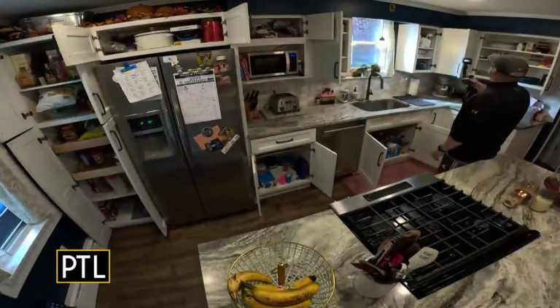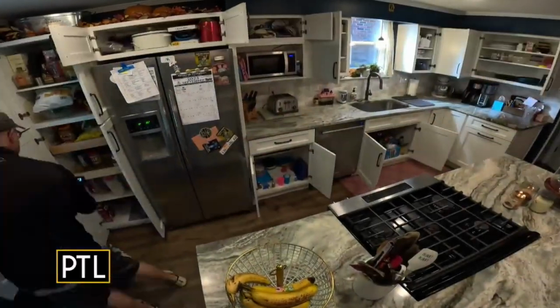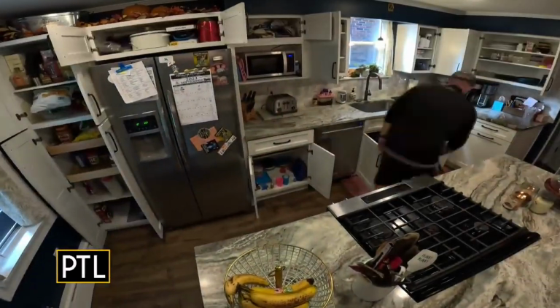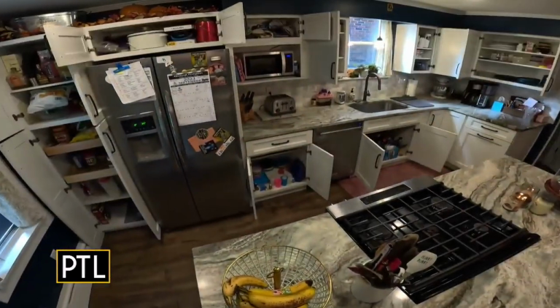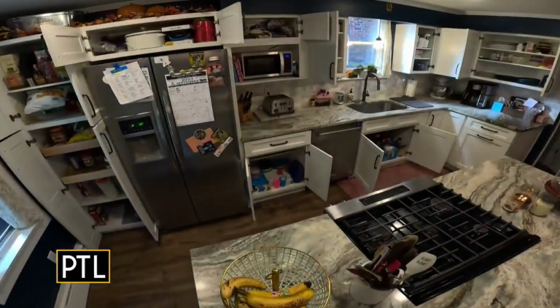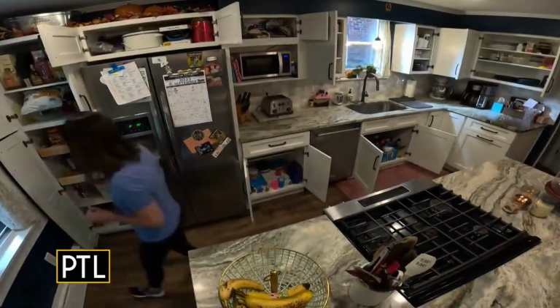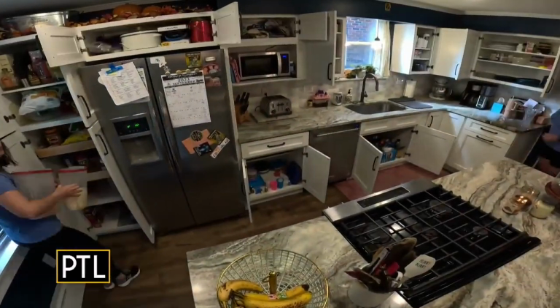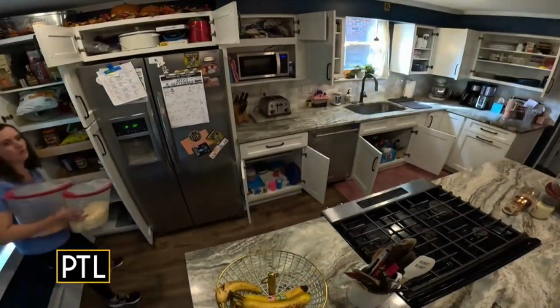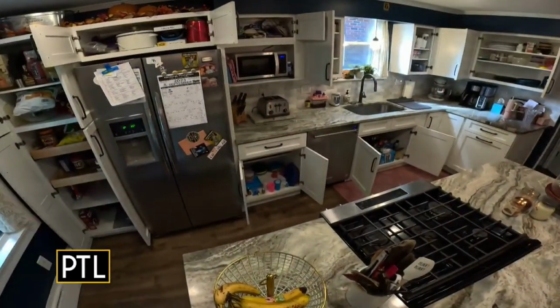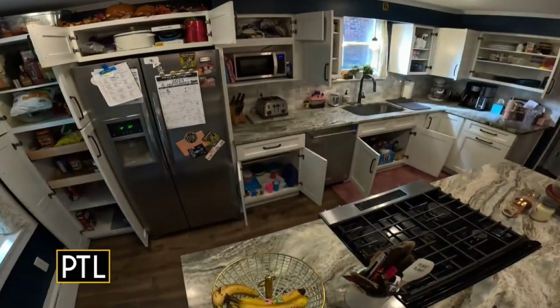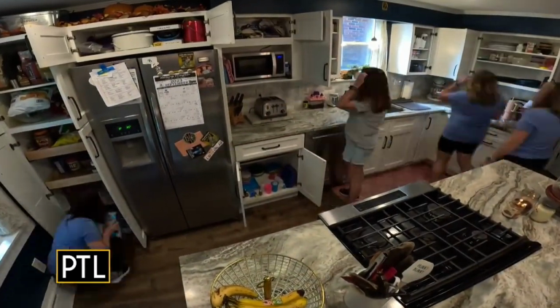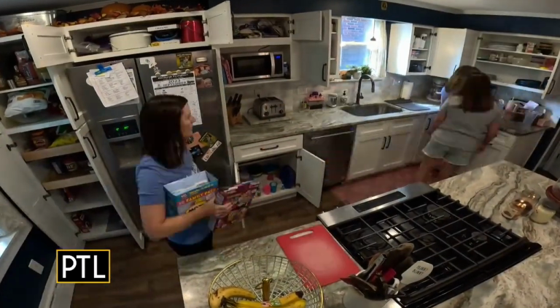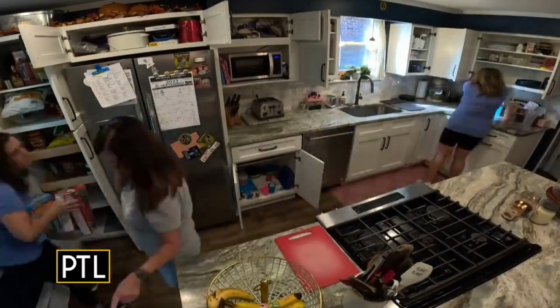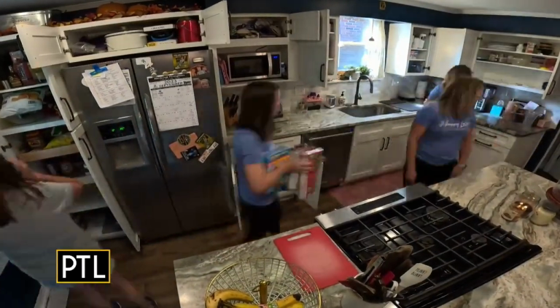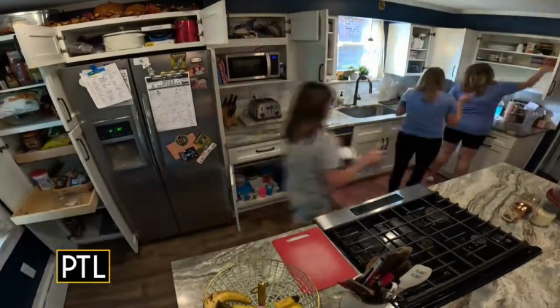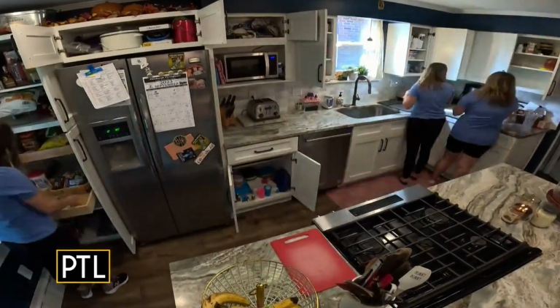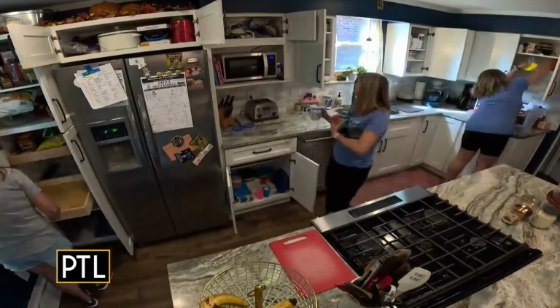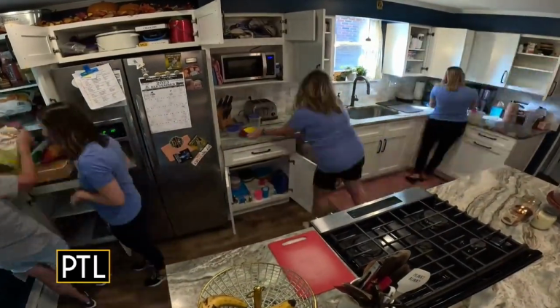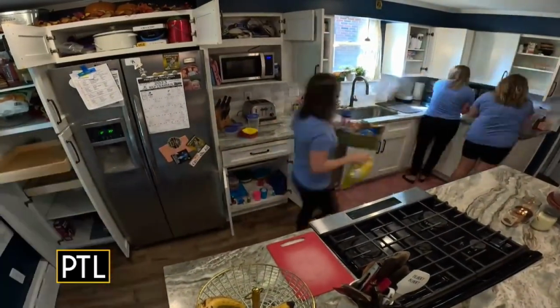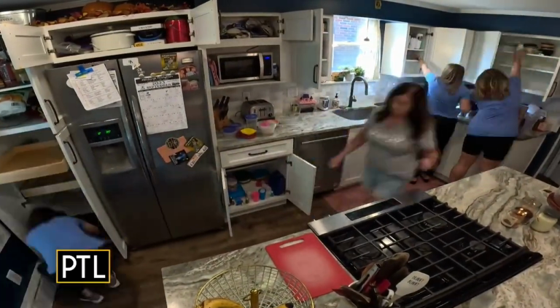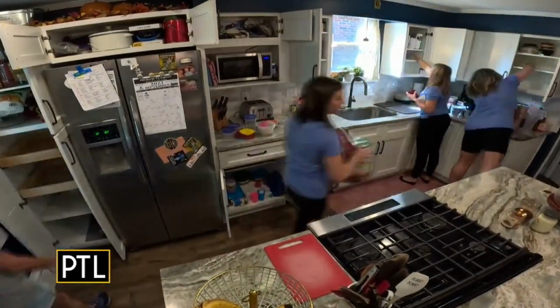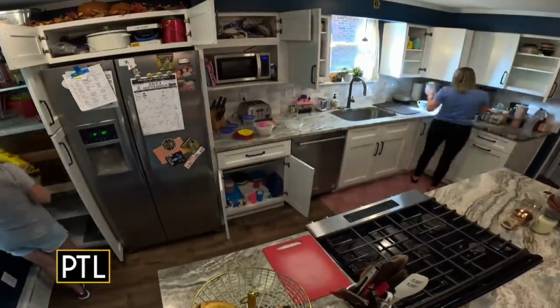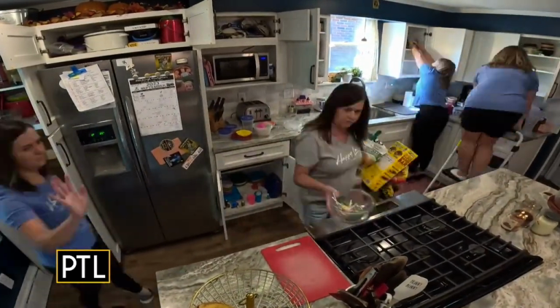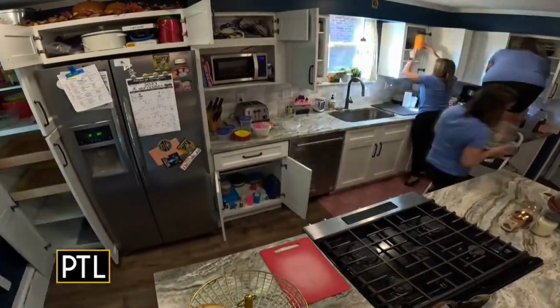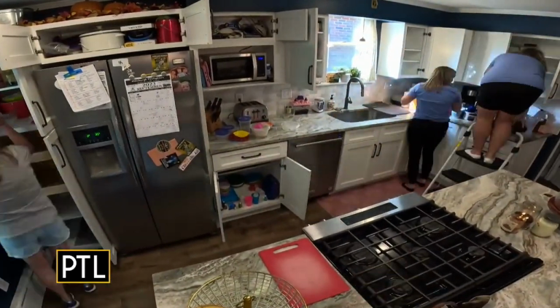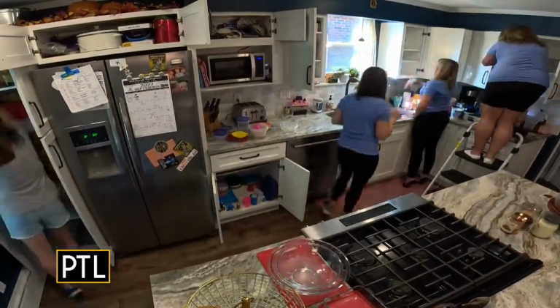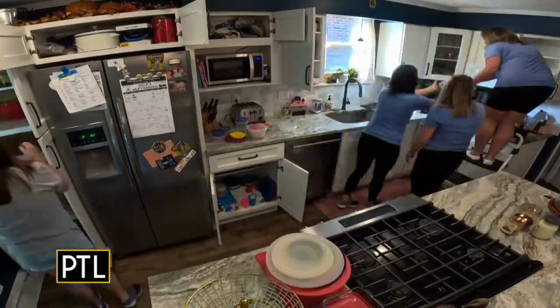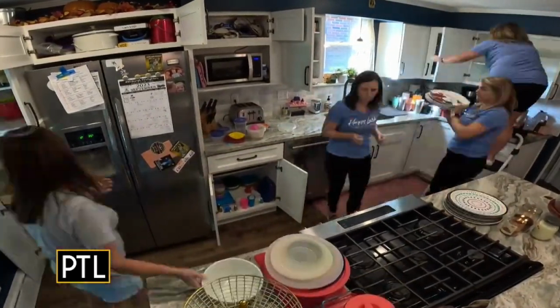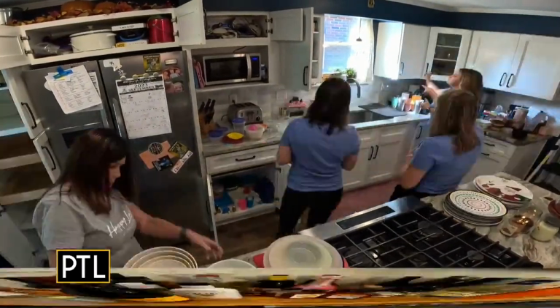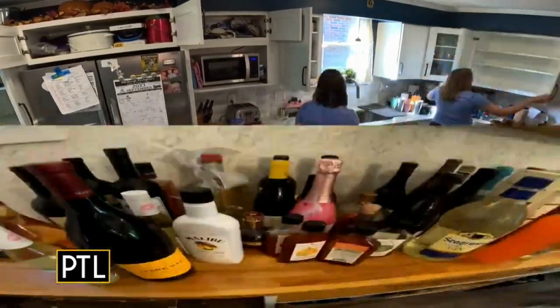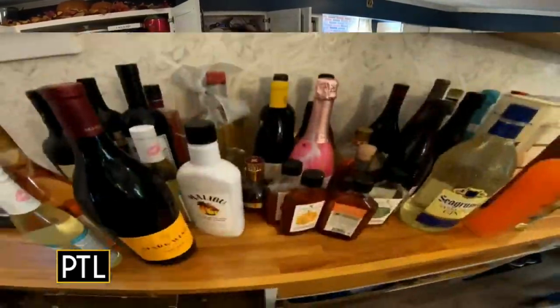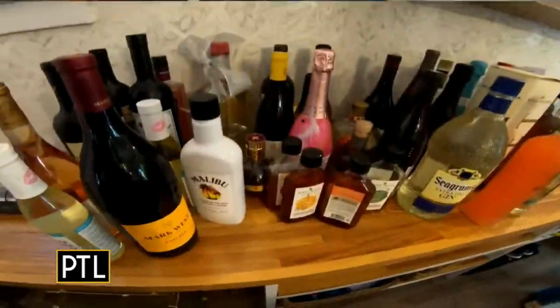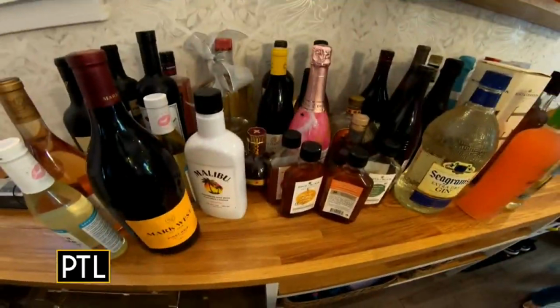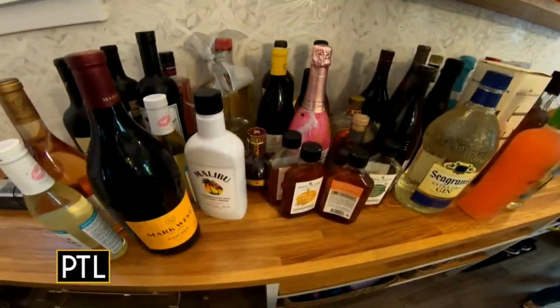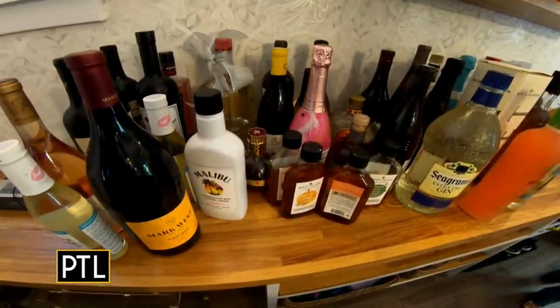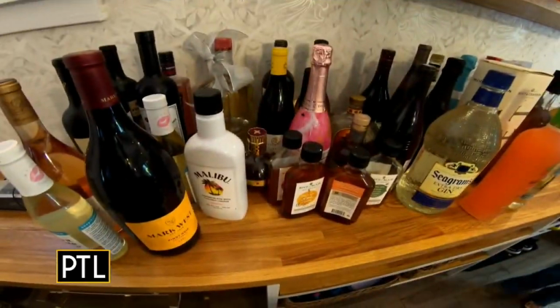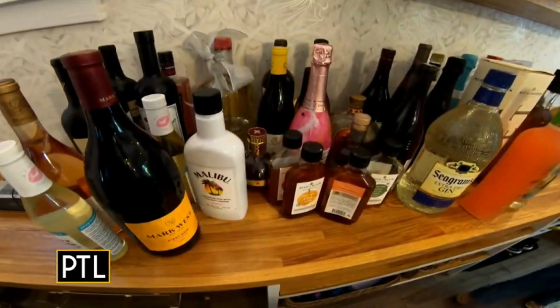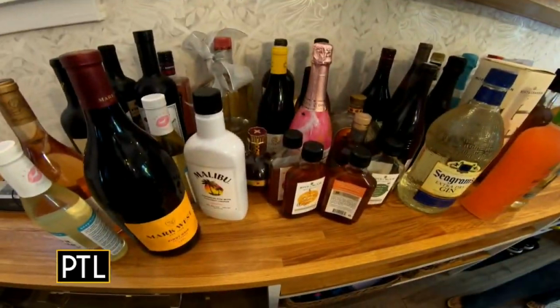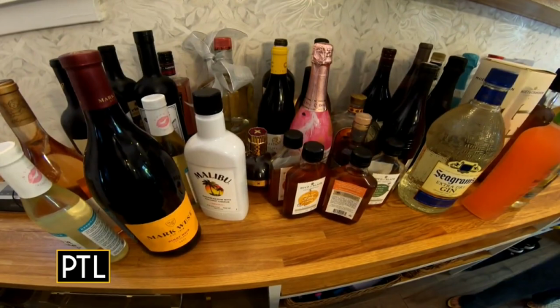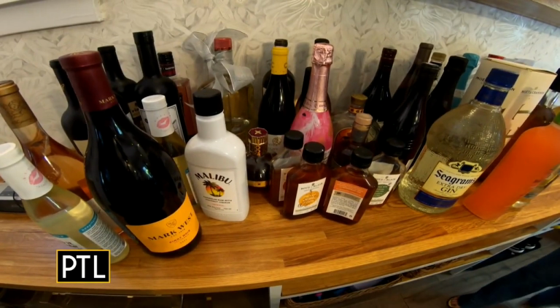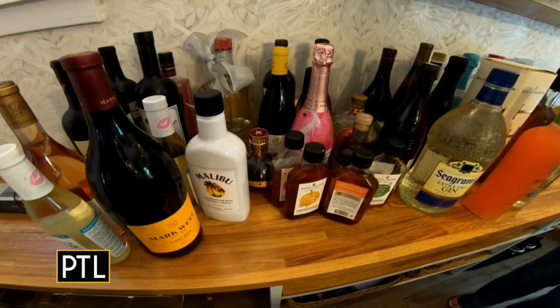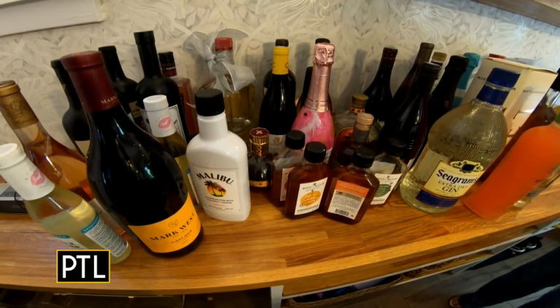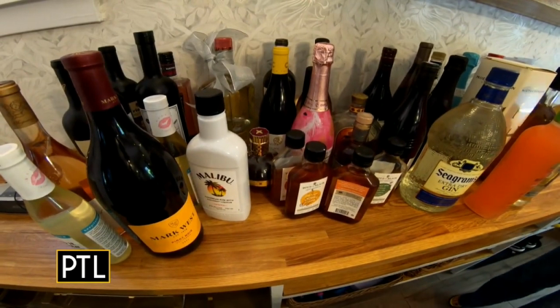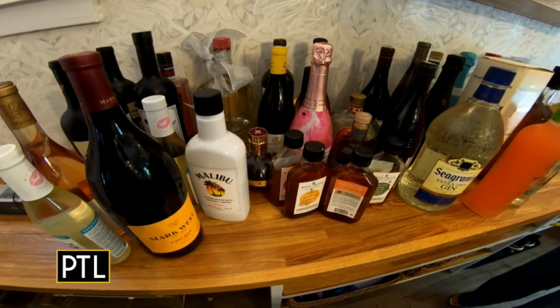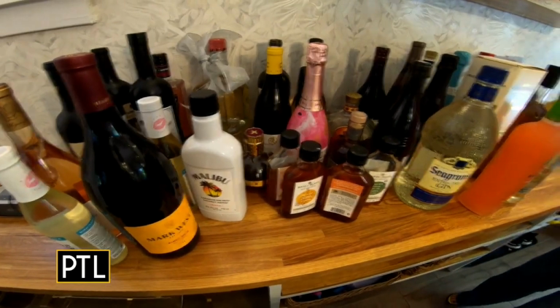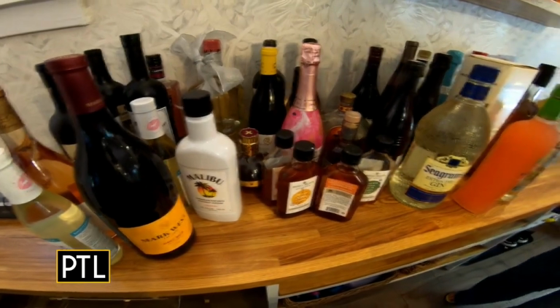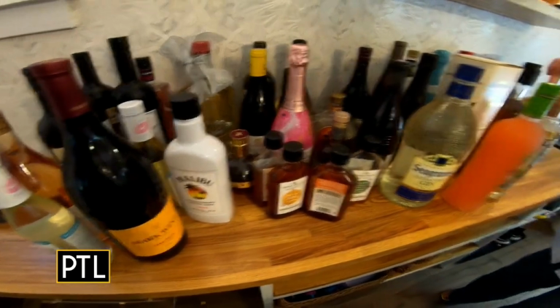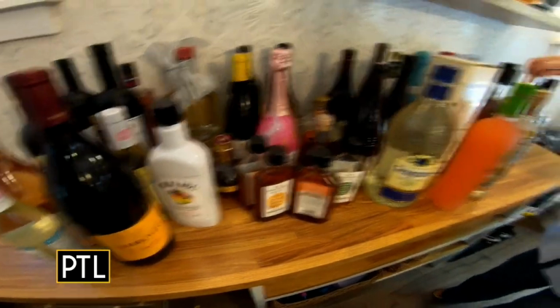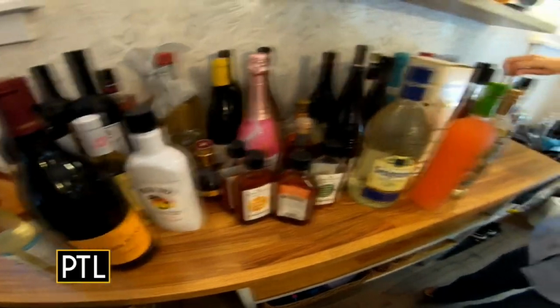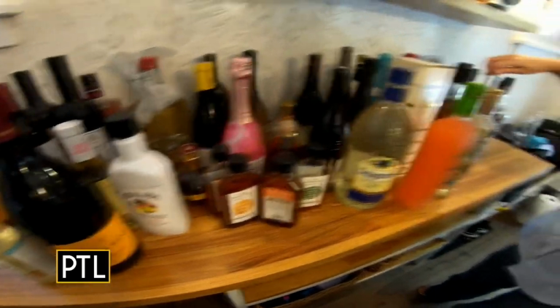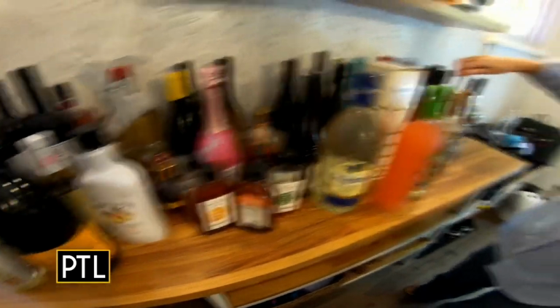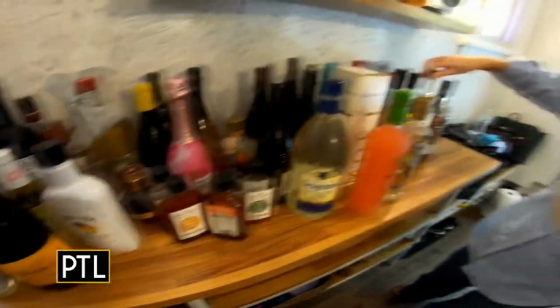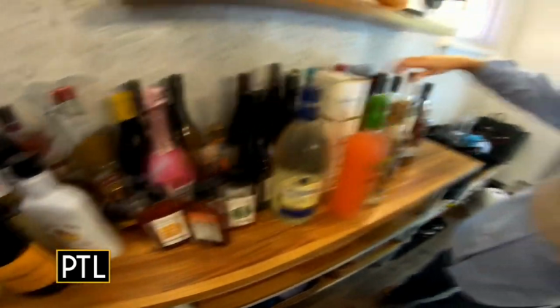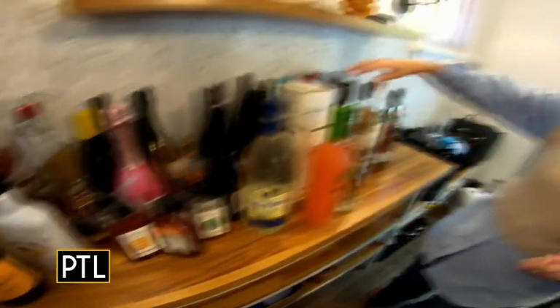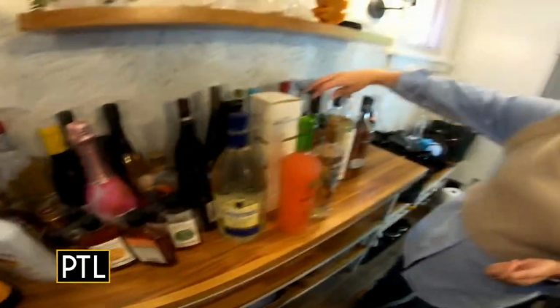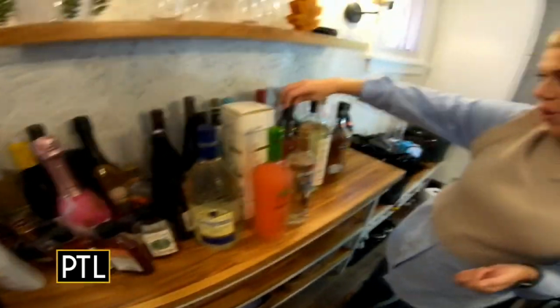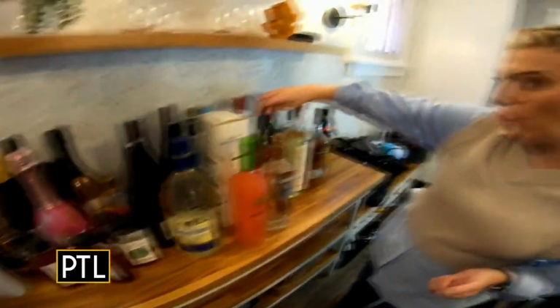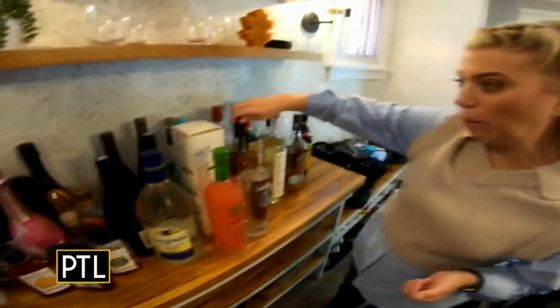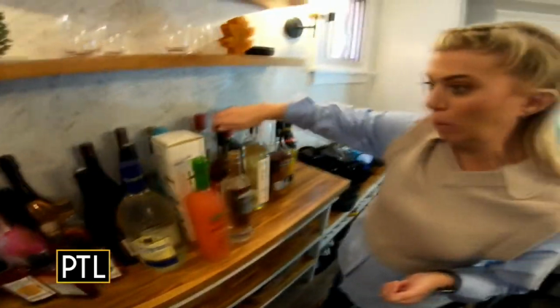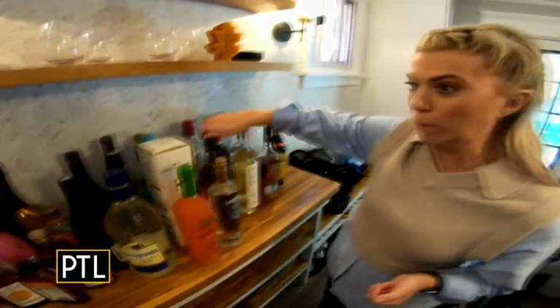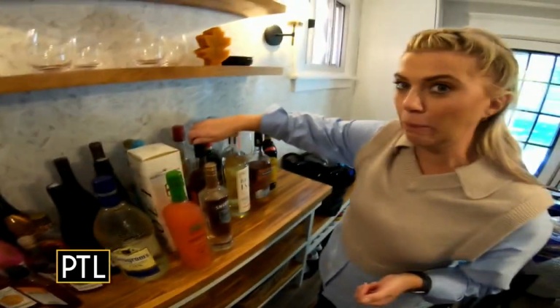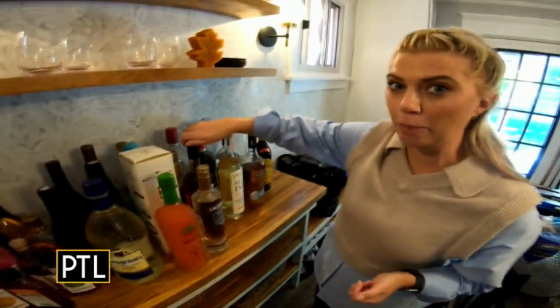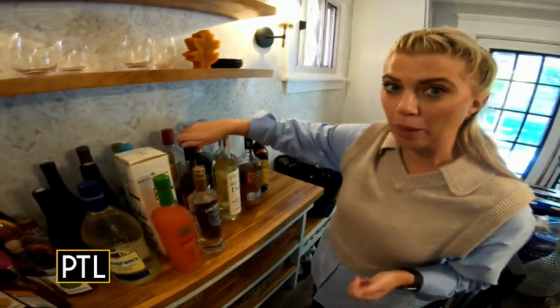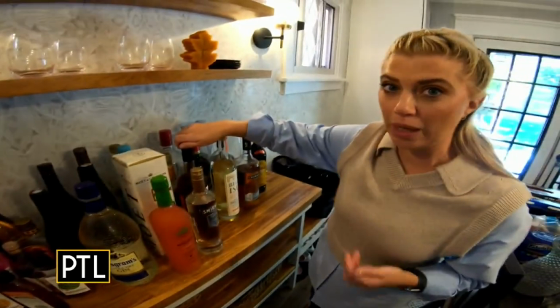Baking supplies, cups and mugs, dishes, alcohol — apparently a lot of that. It all piled up on the table and counters.